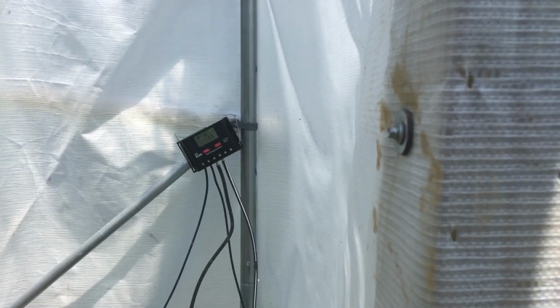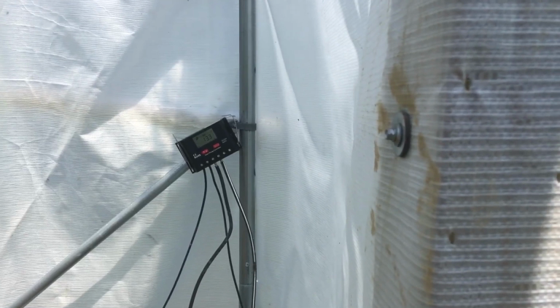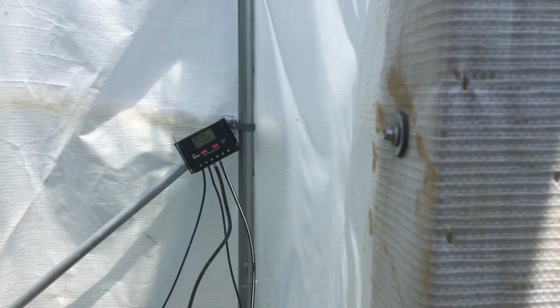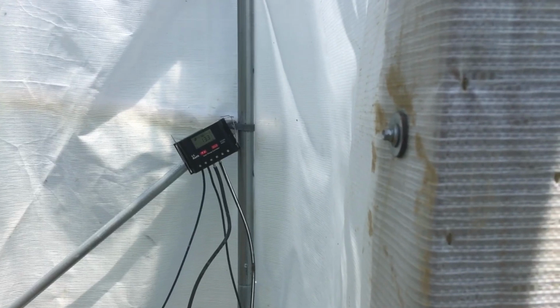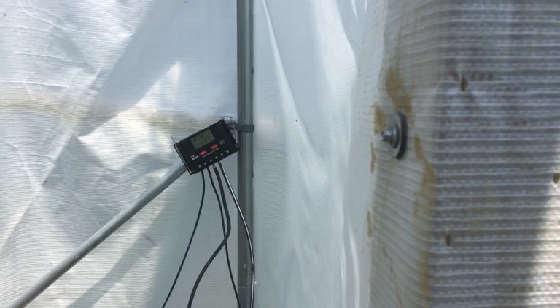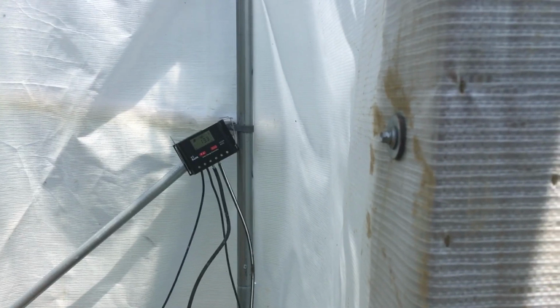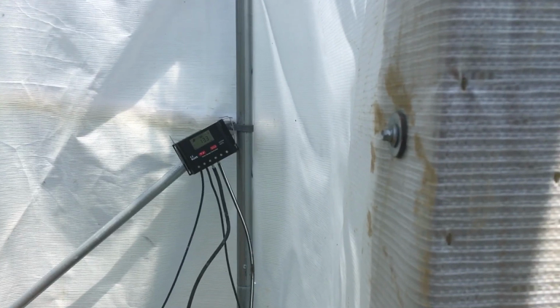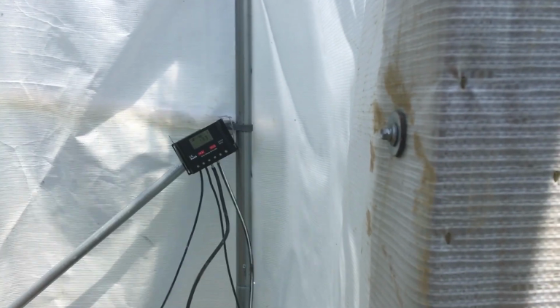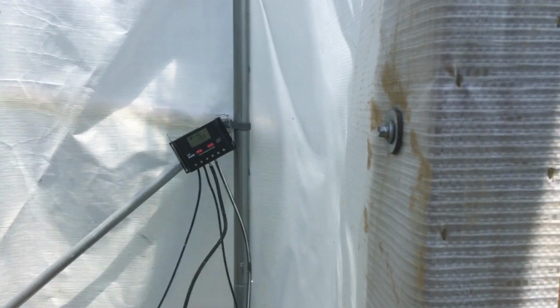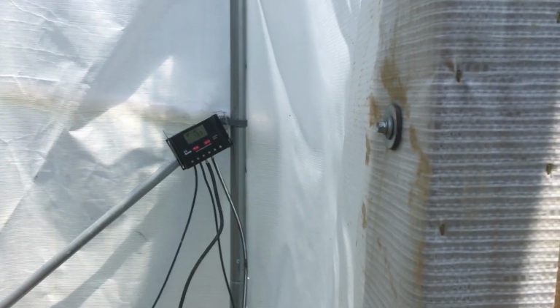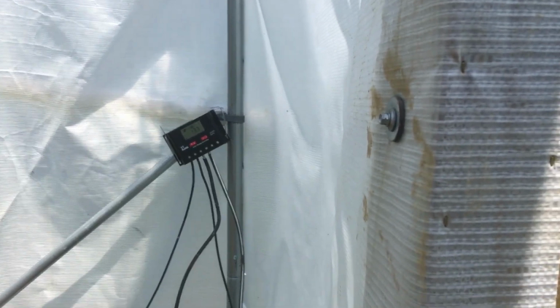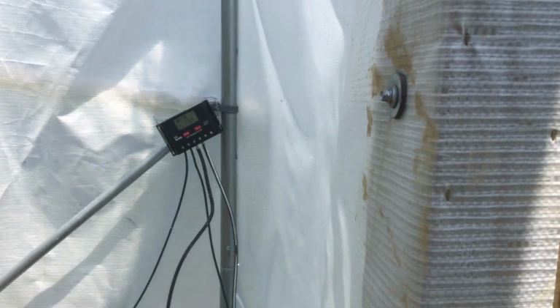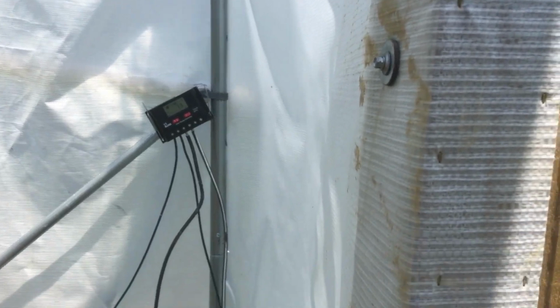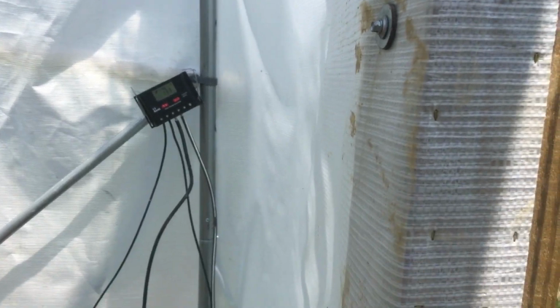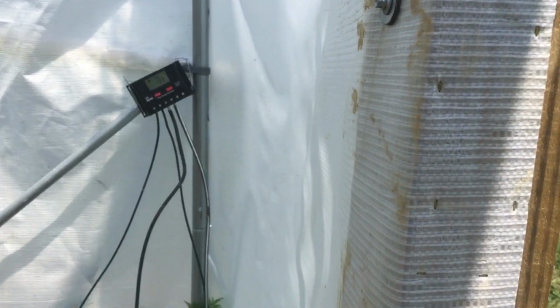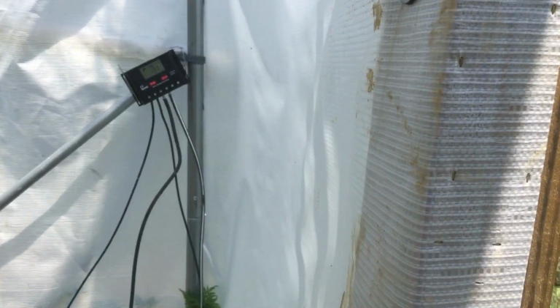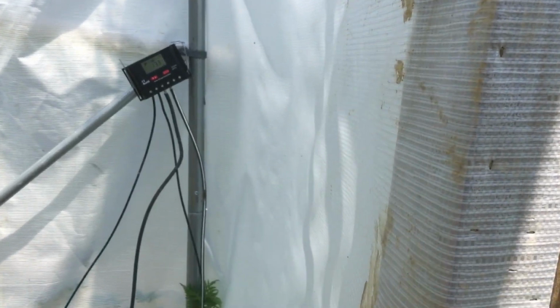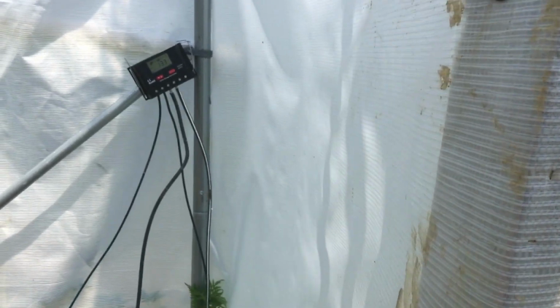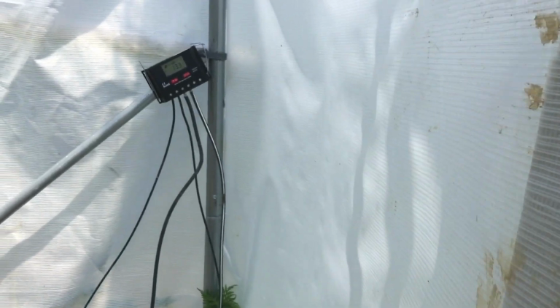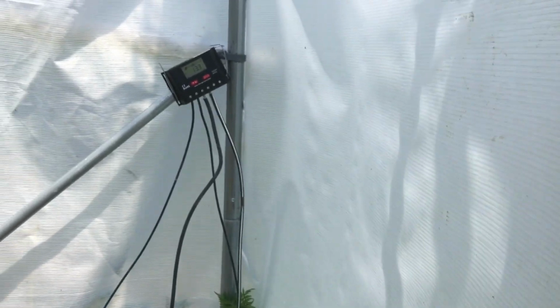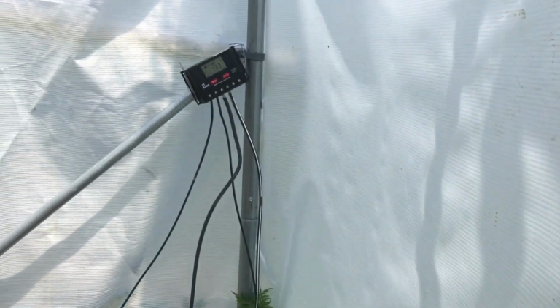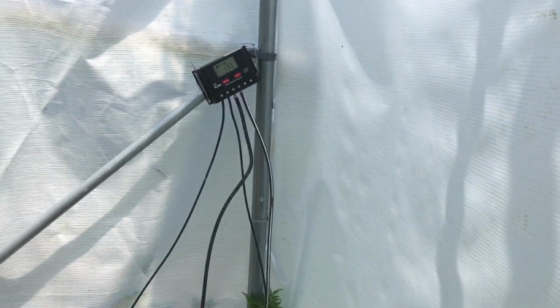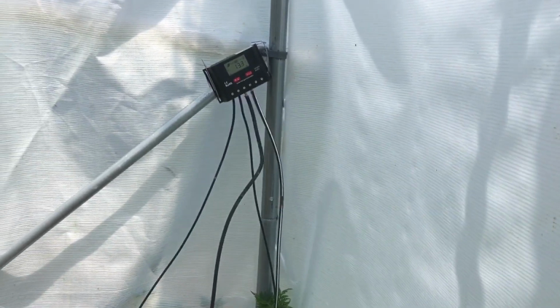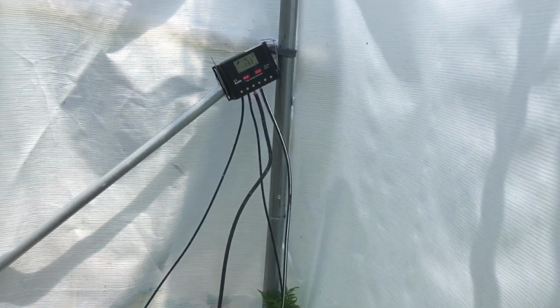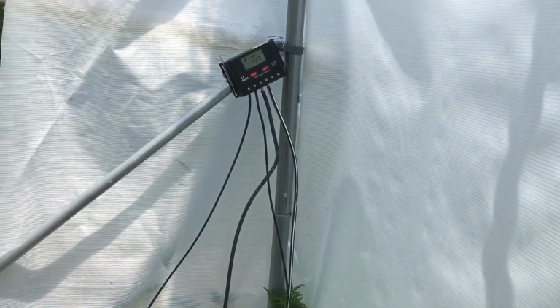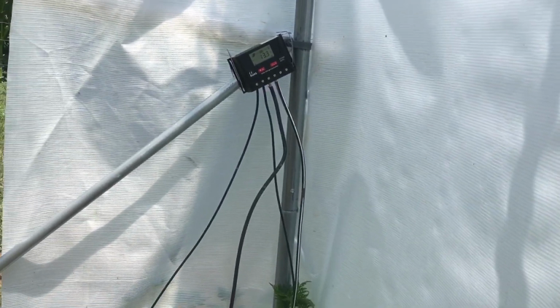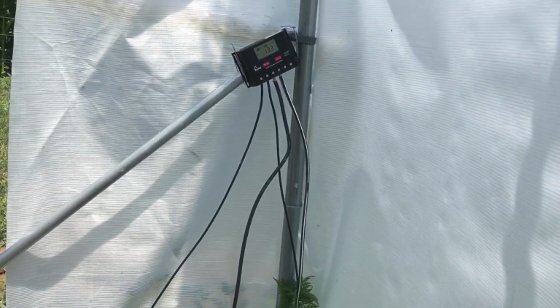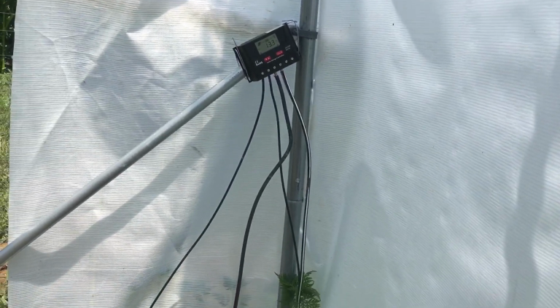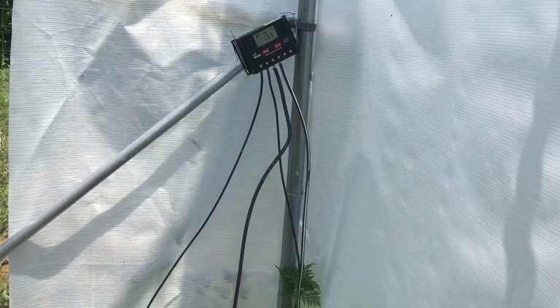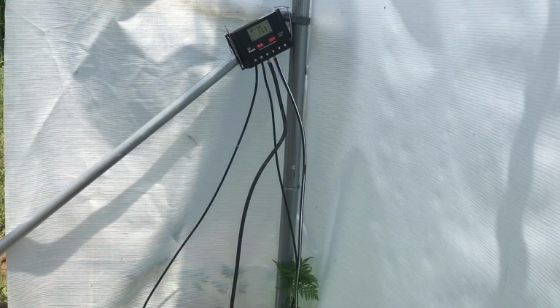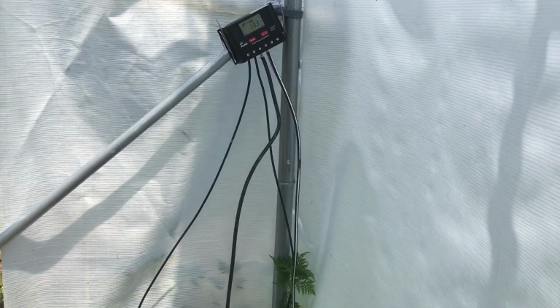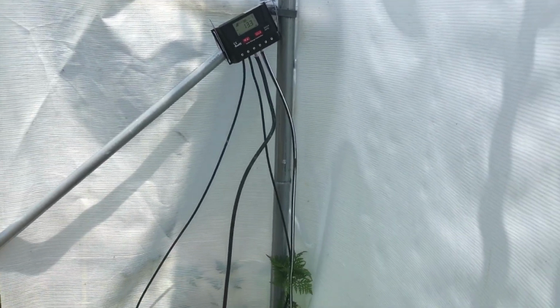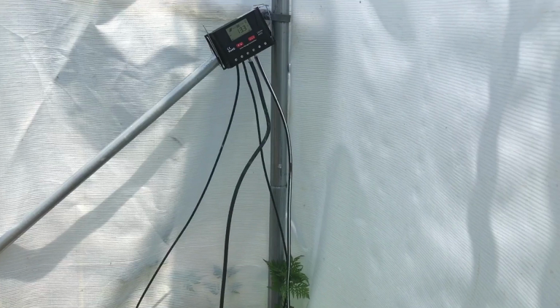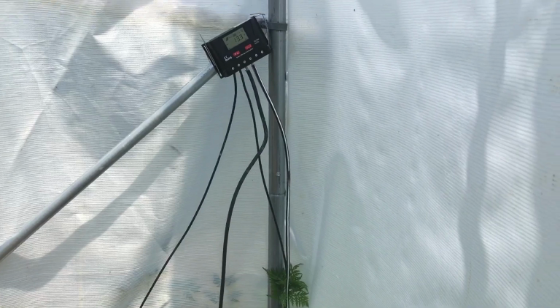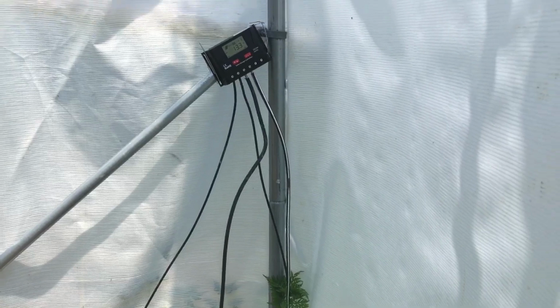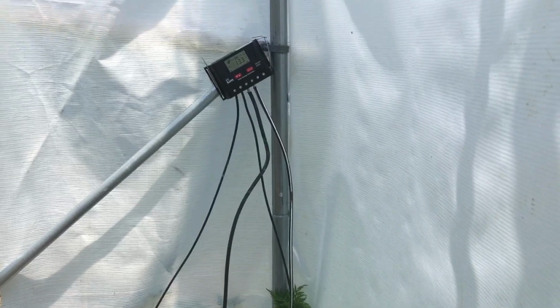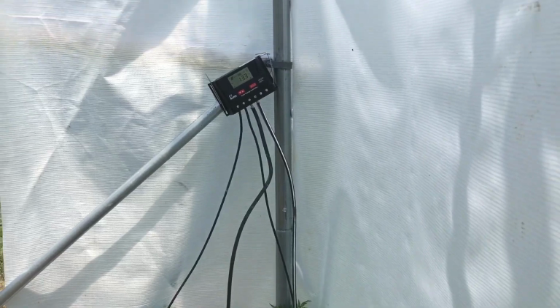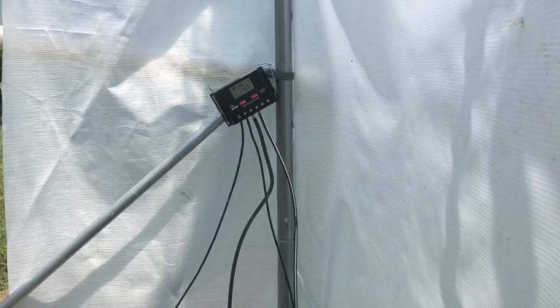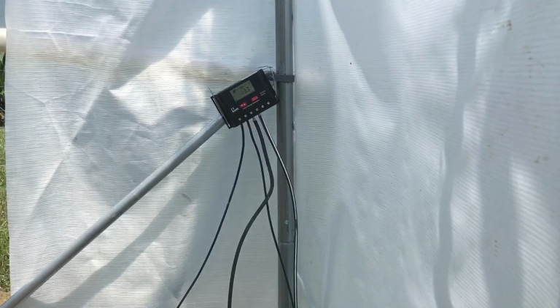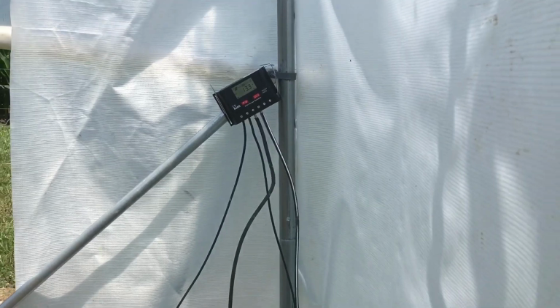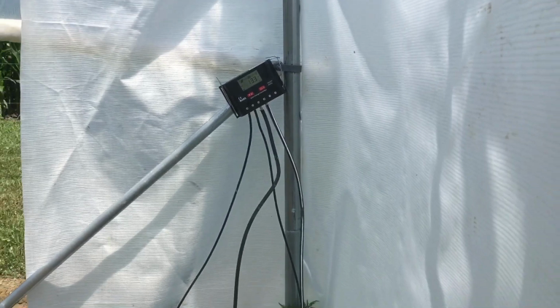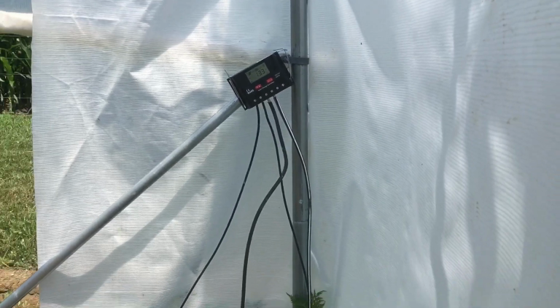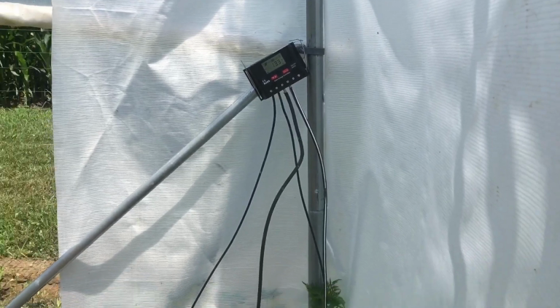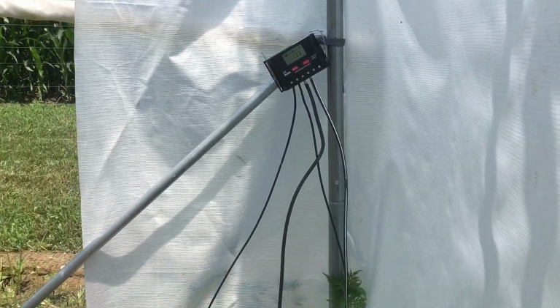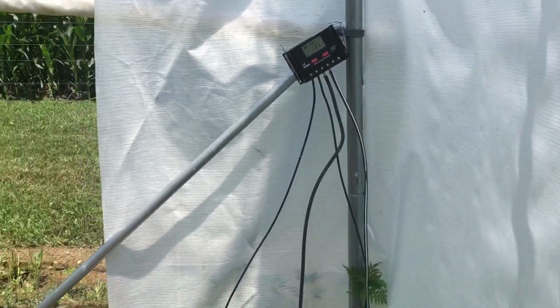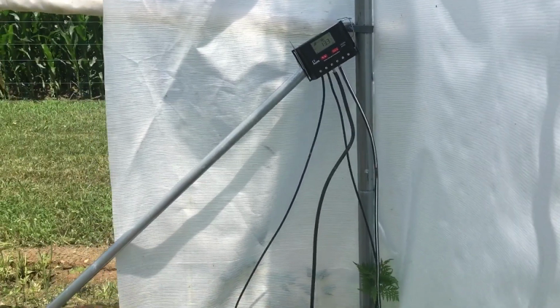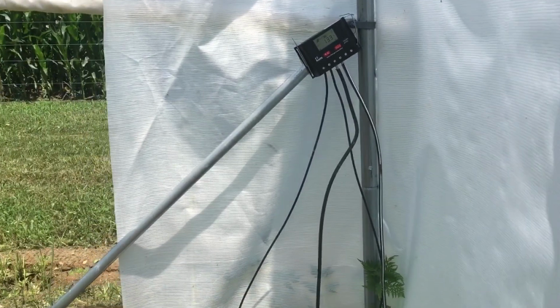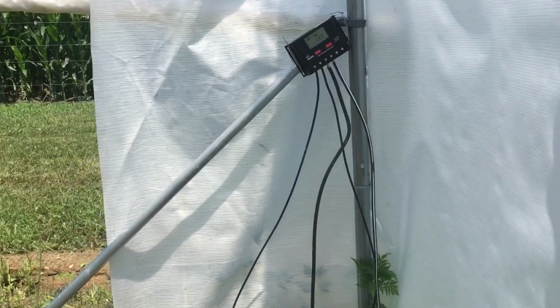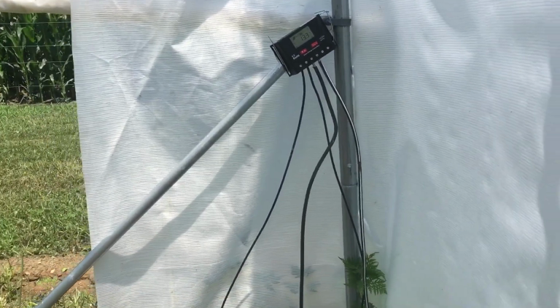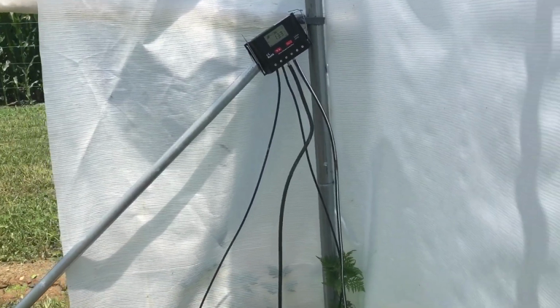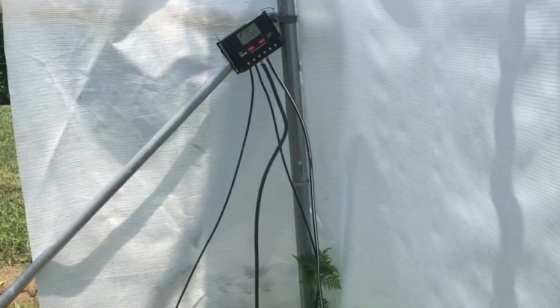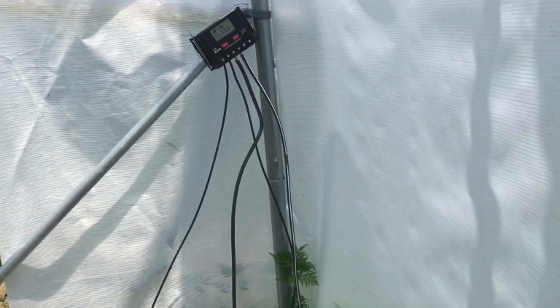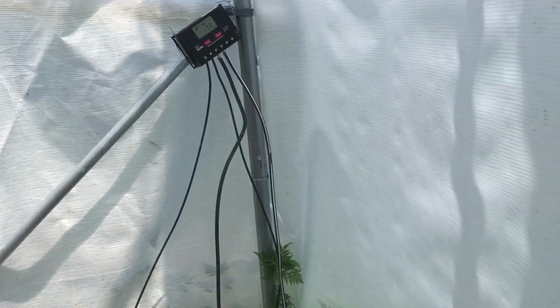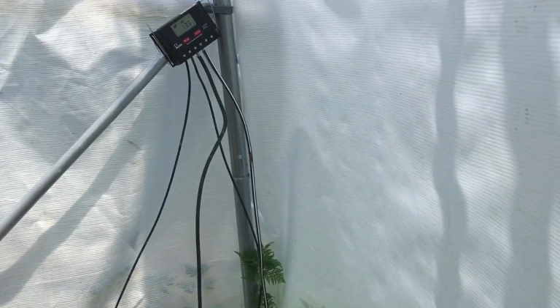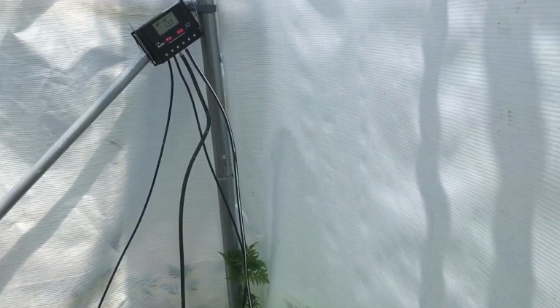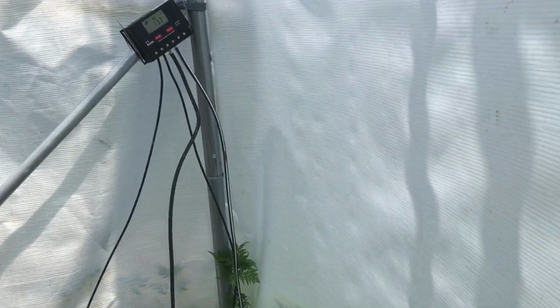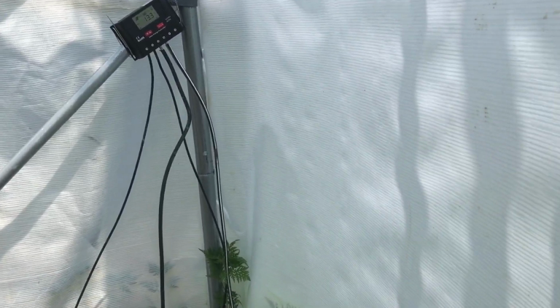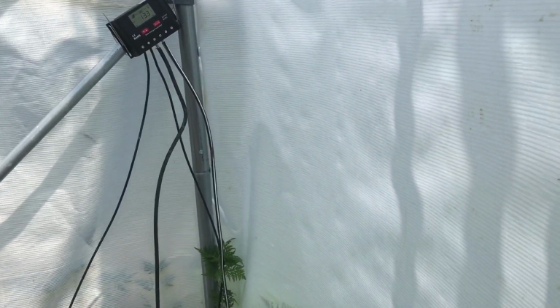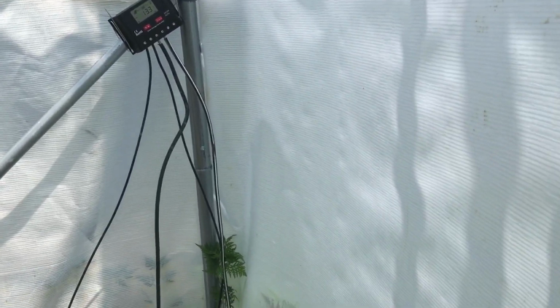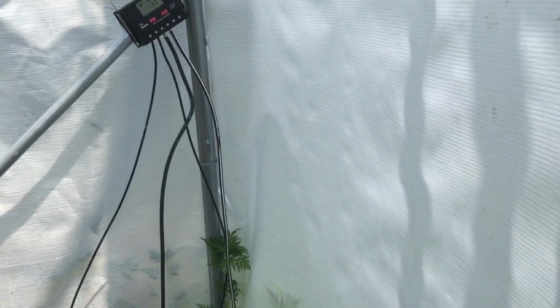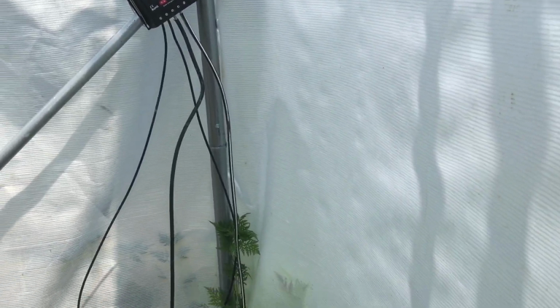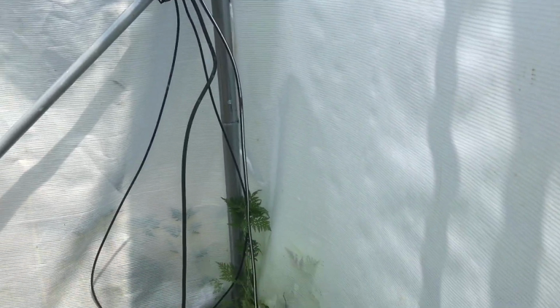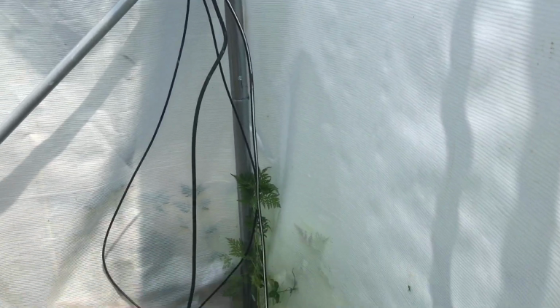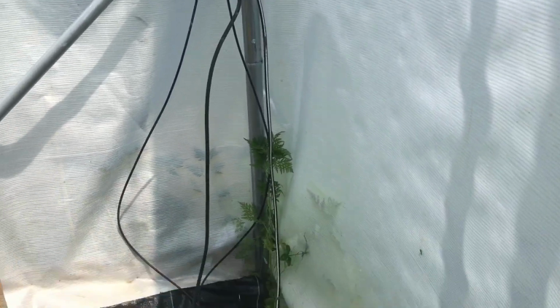I think I'm going to go get a push gateway sensor and get it out here so I can monitor the temperature of the high tunnel.